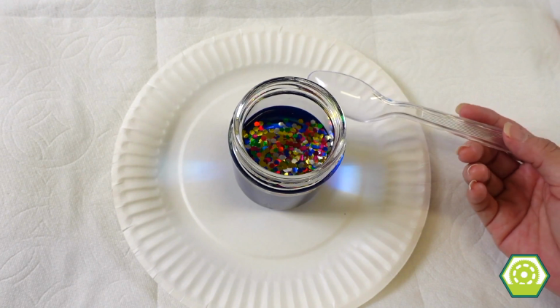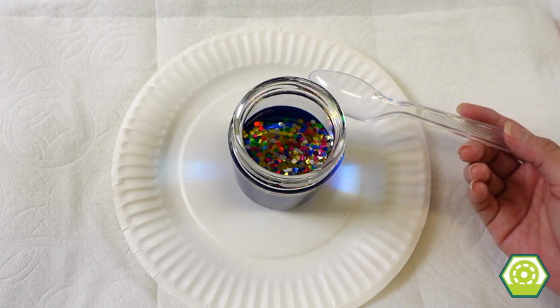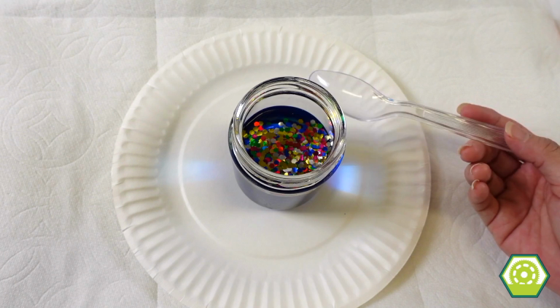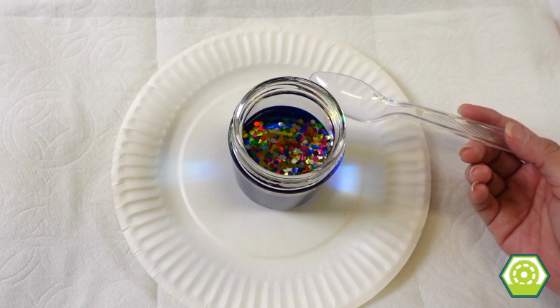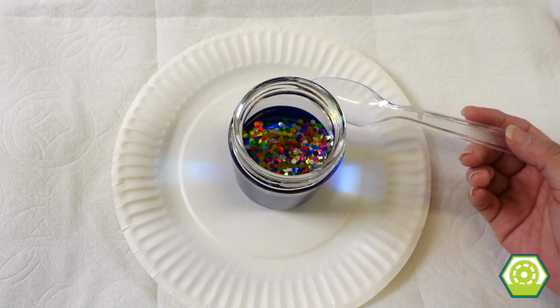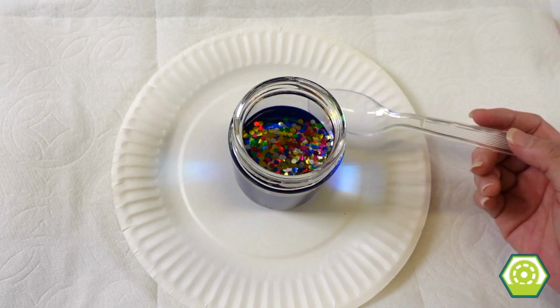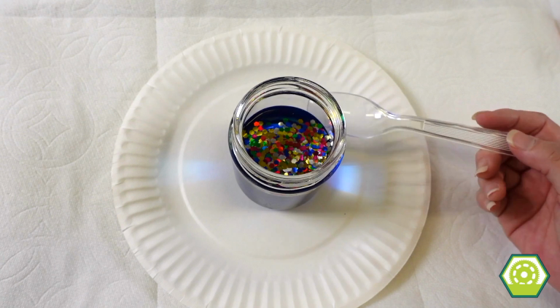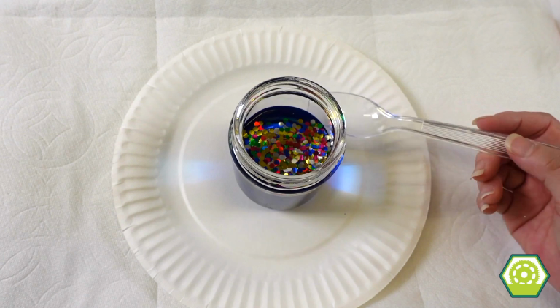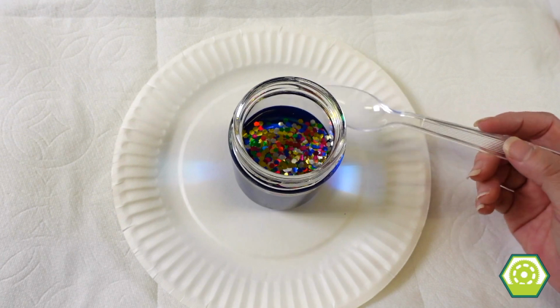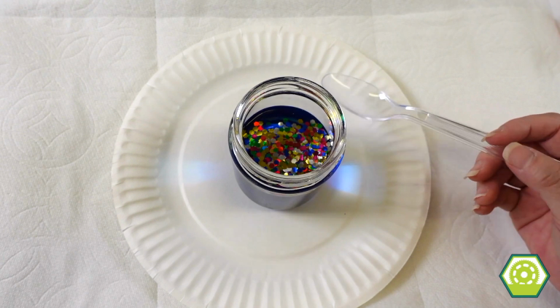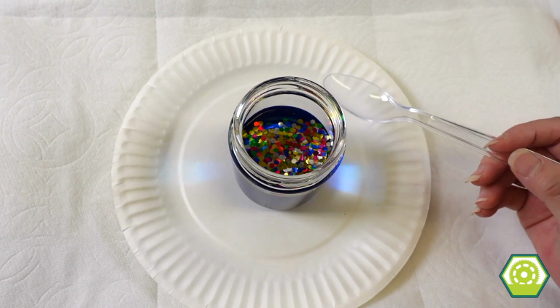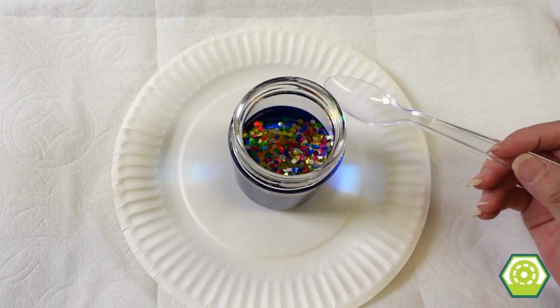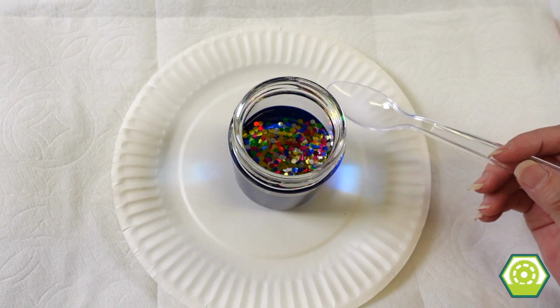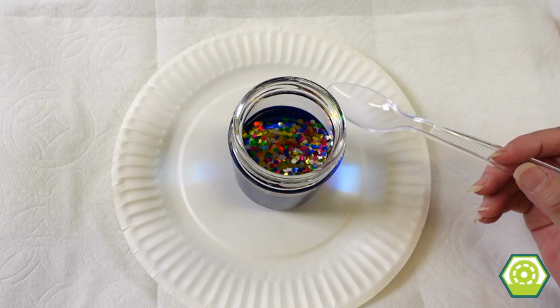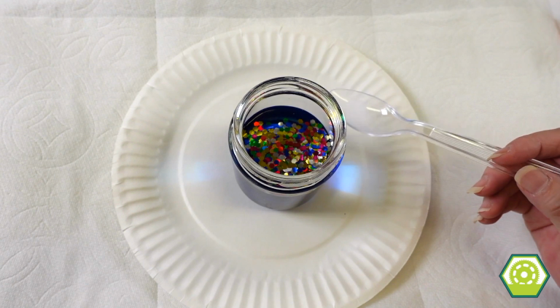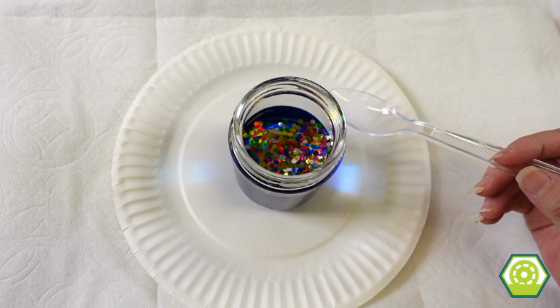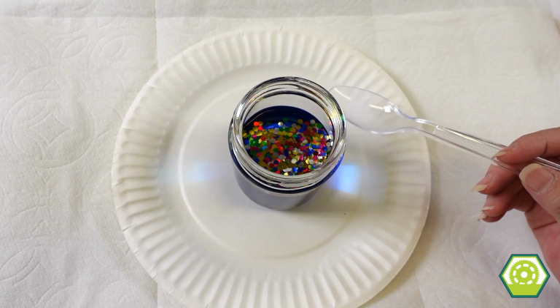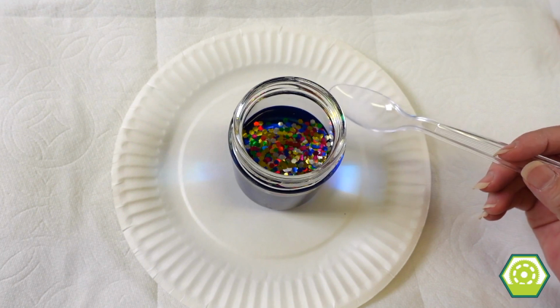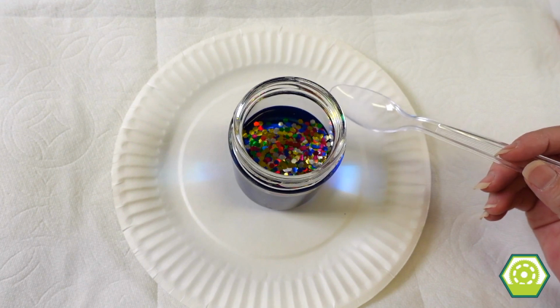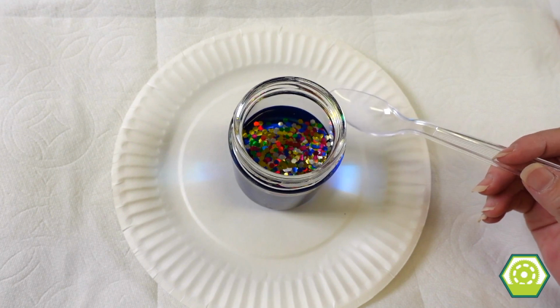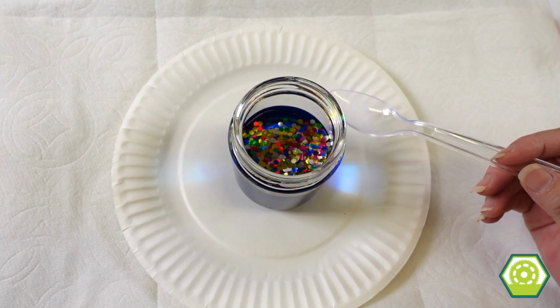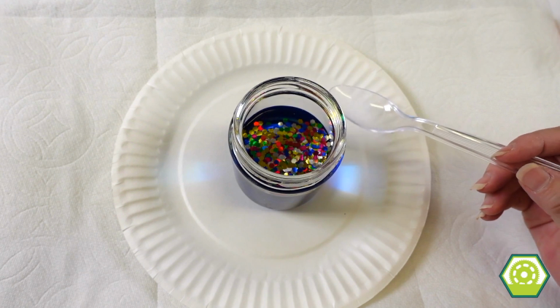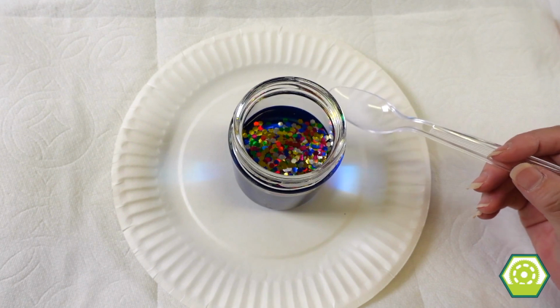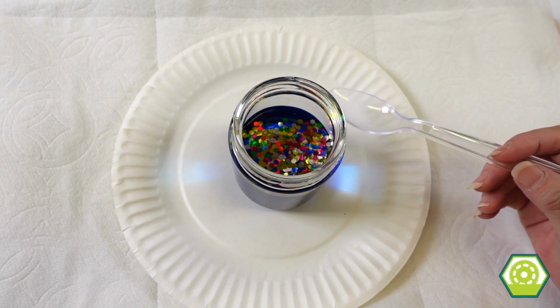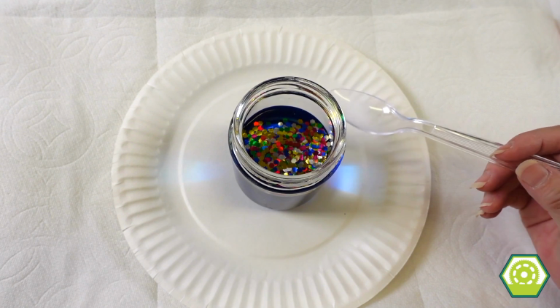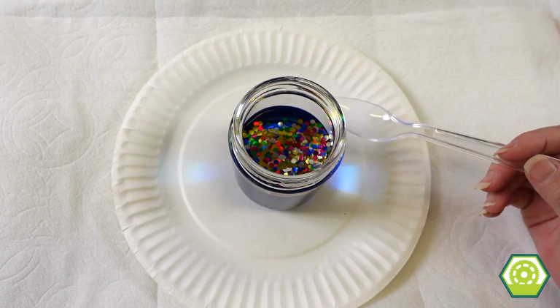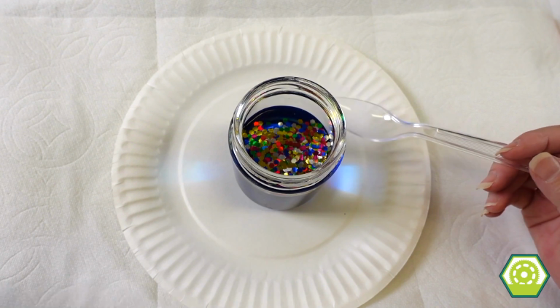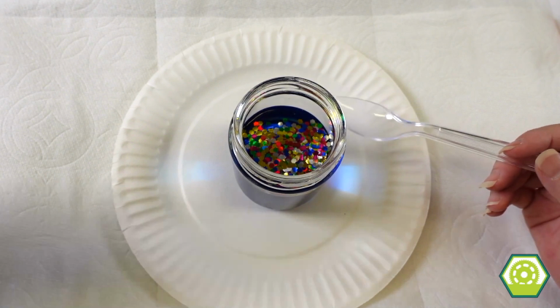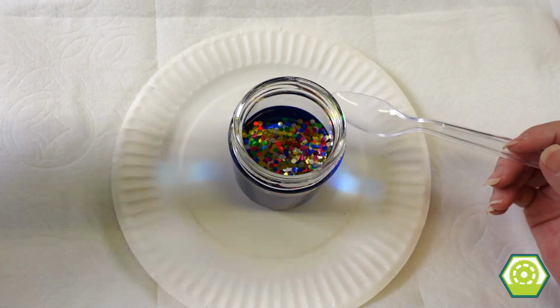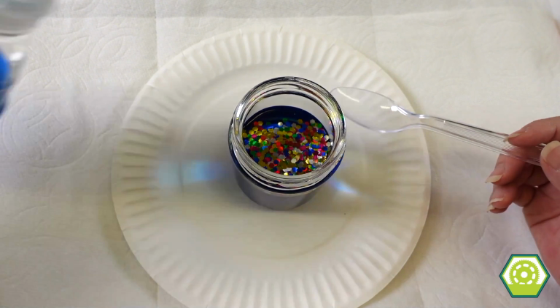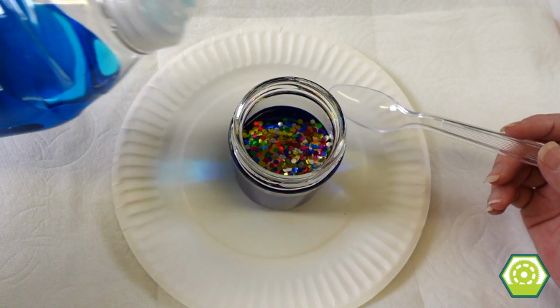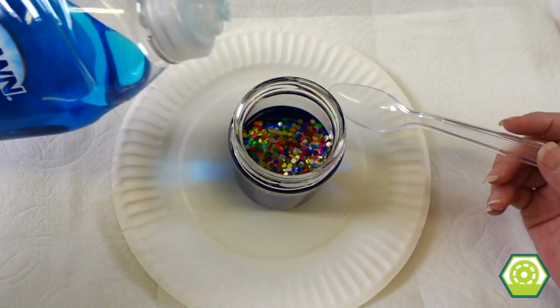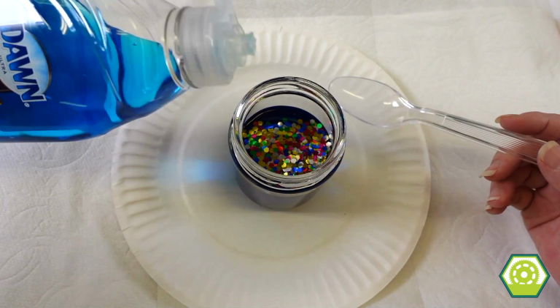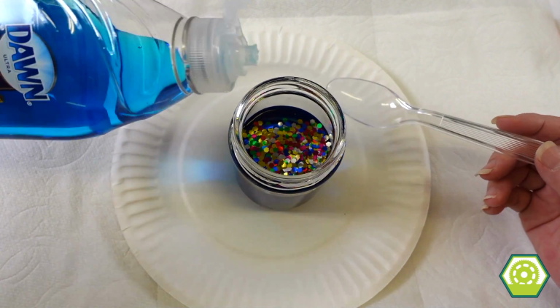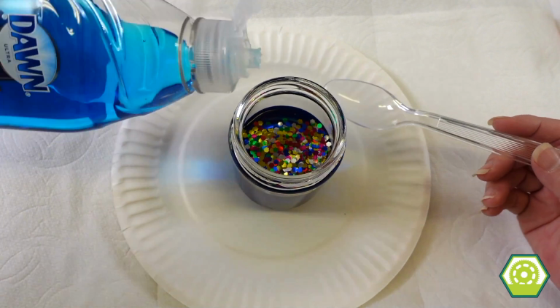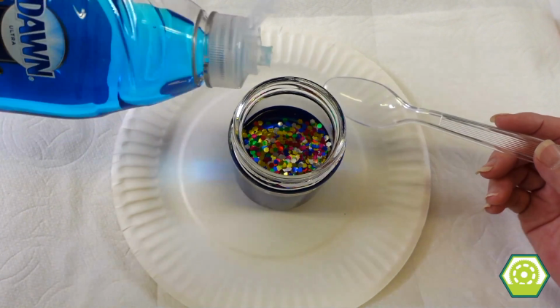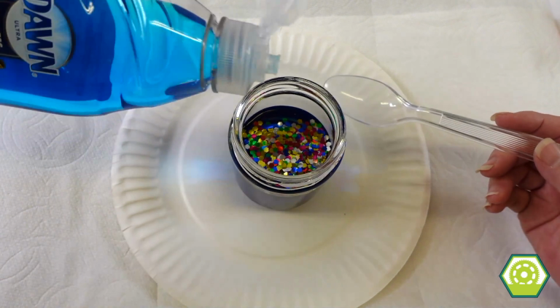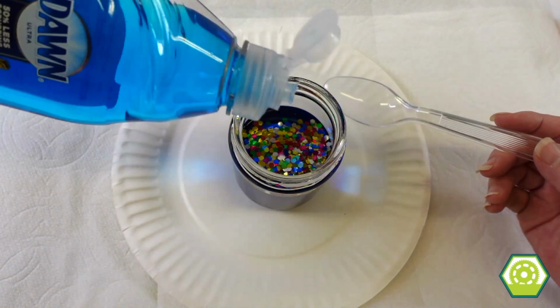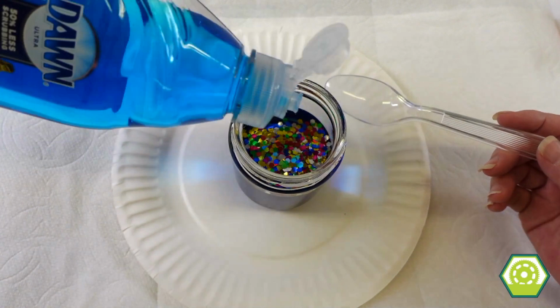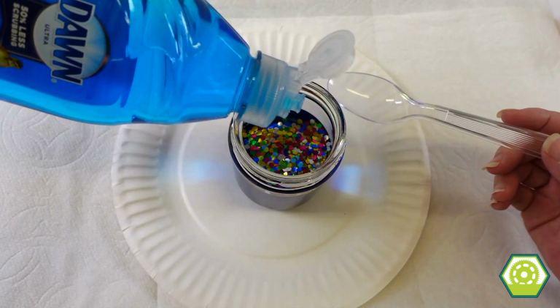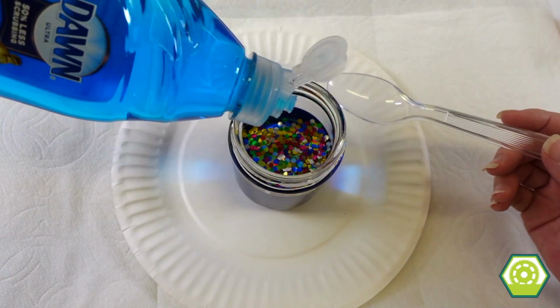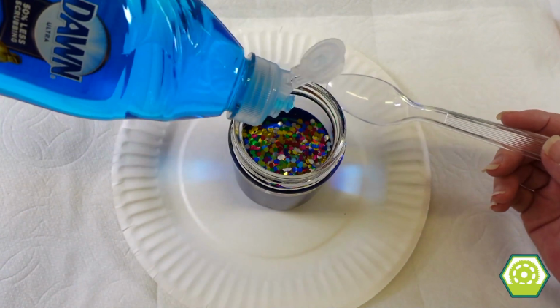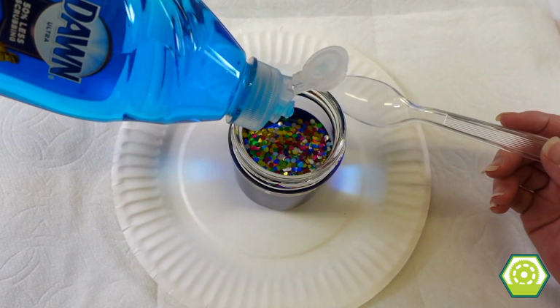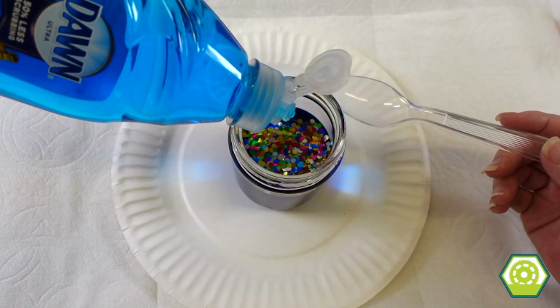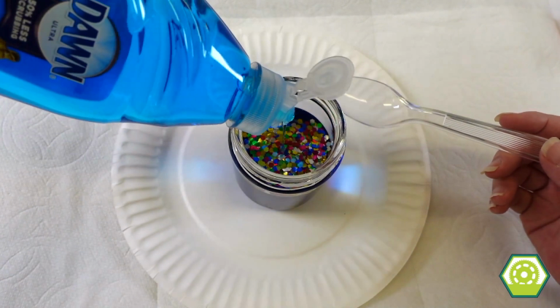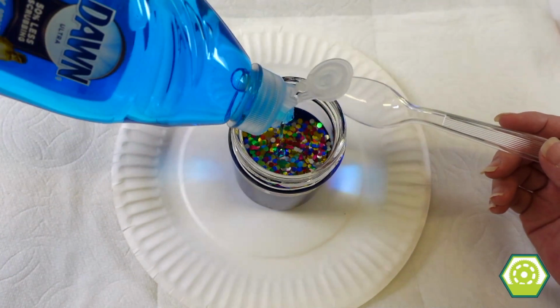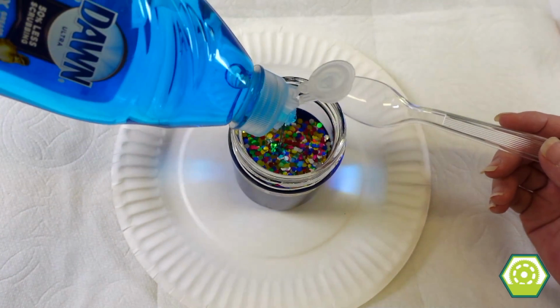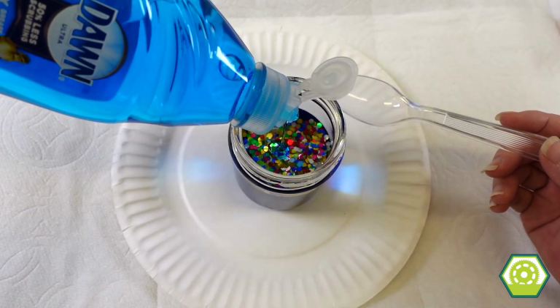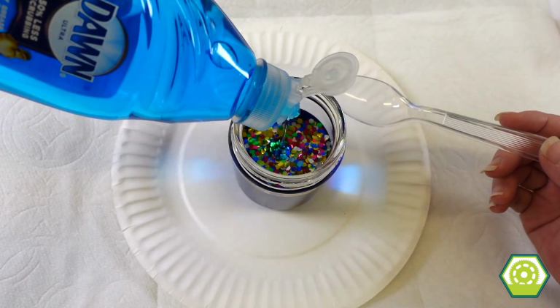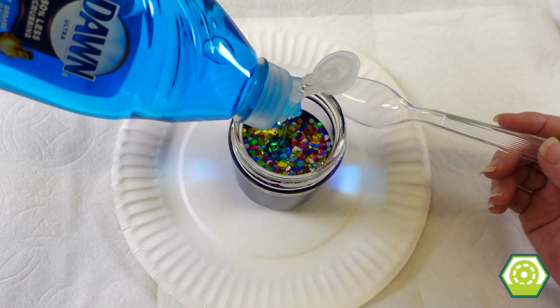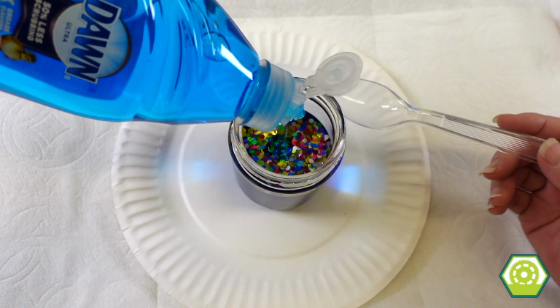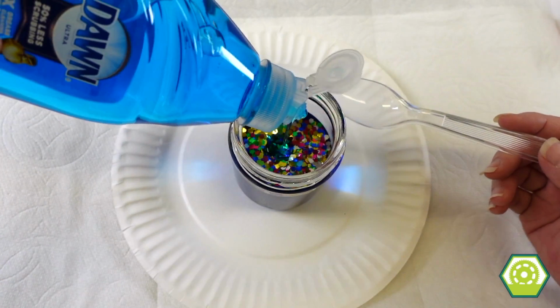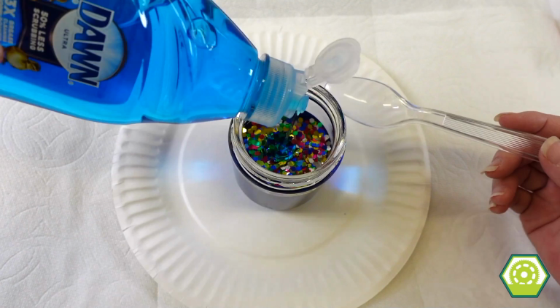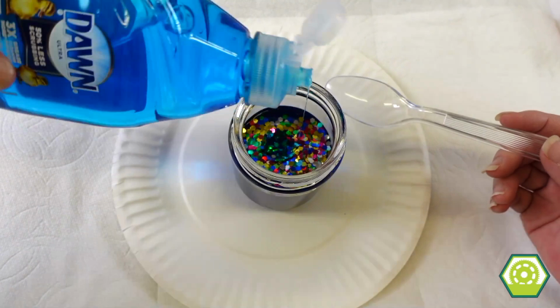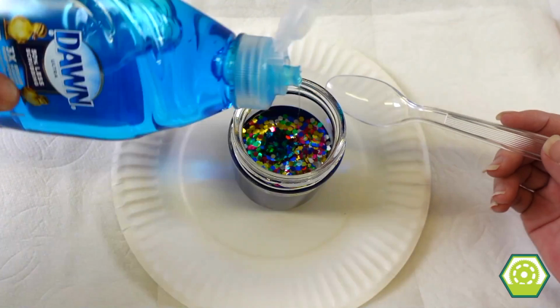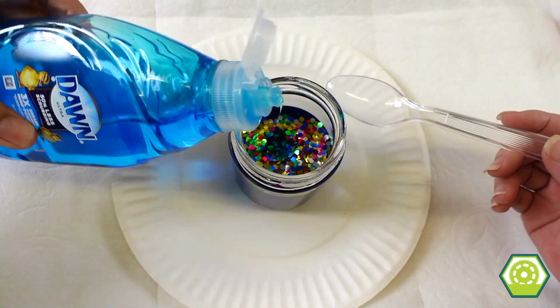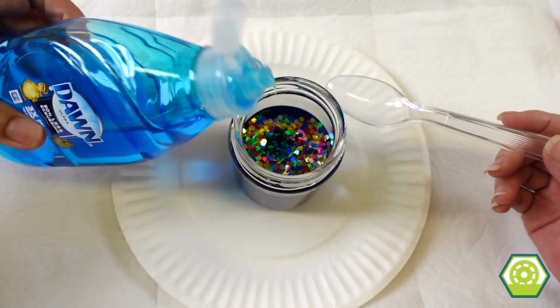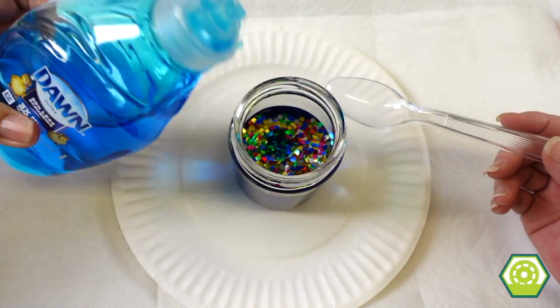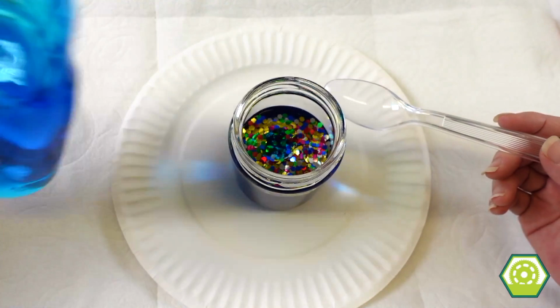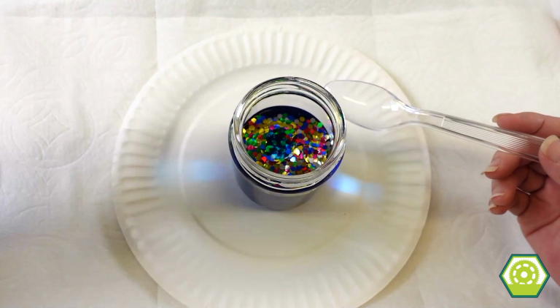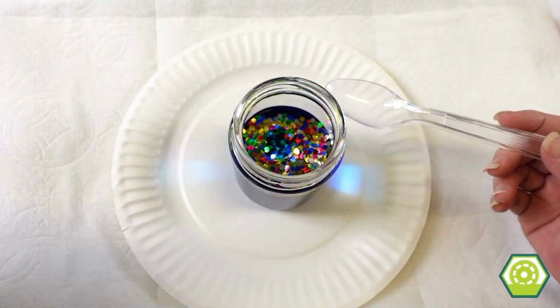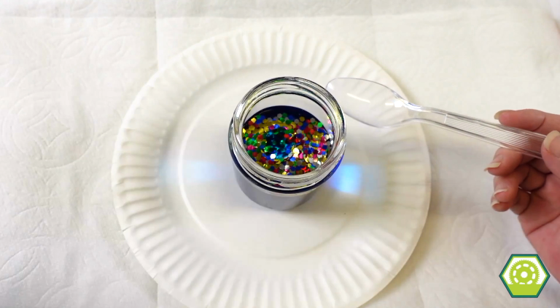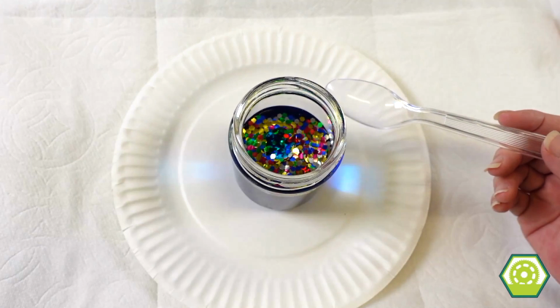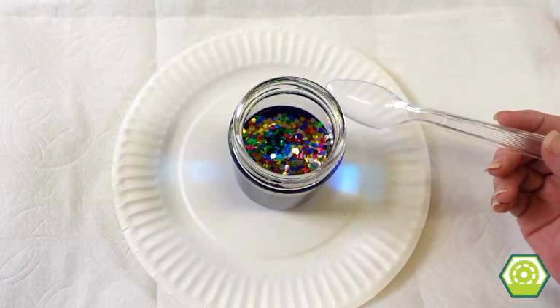And then we add some soap — dish soap. Bloop, bloop, bloop. I think that's good.